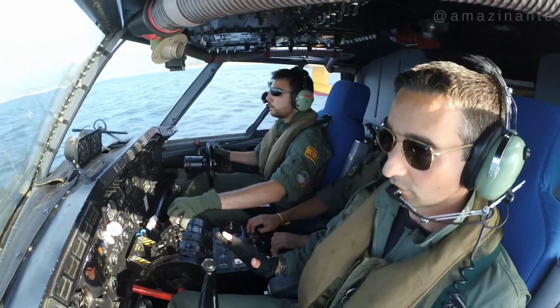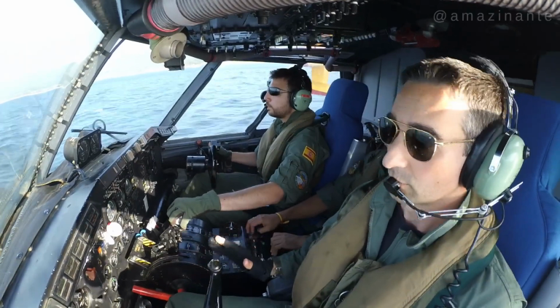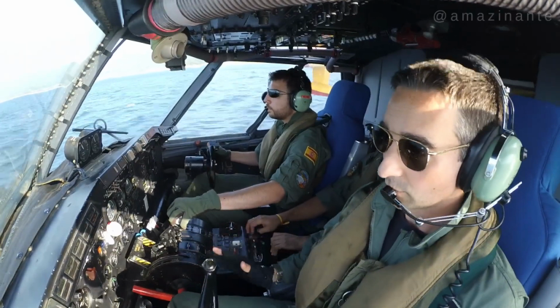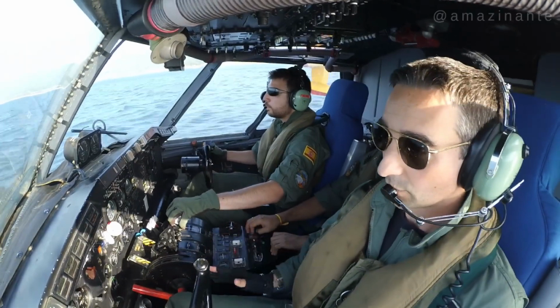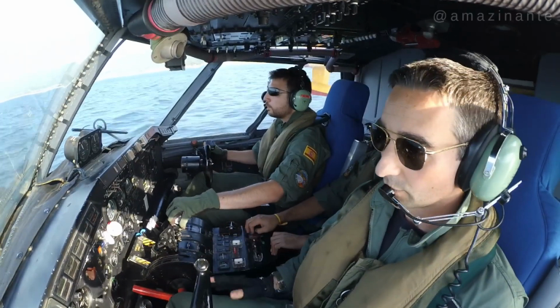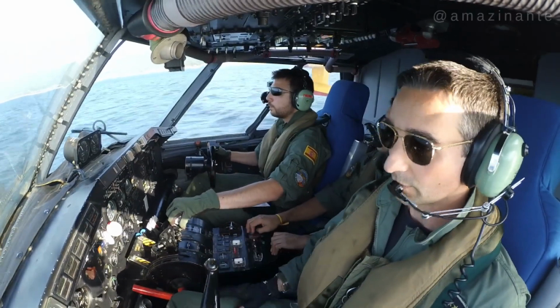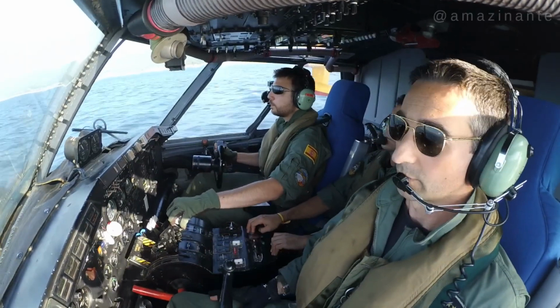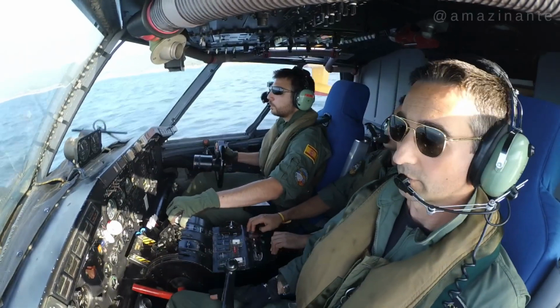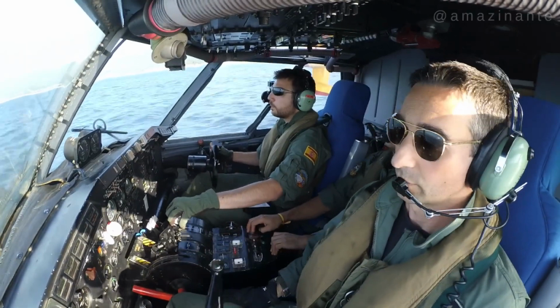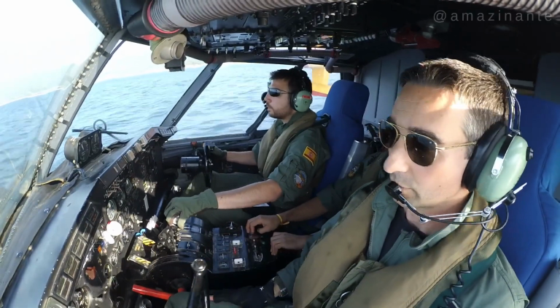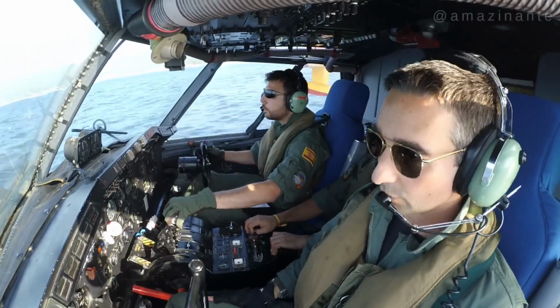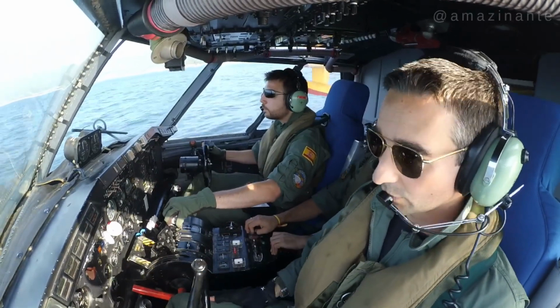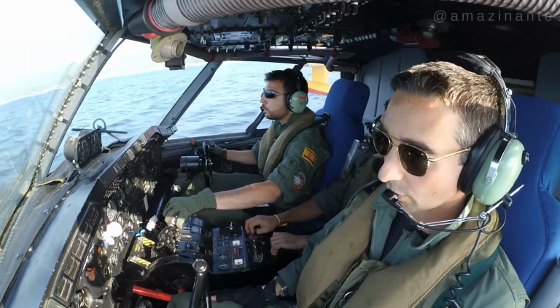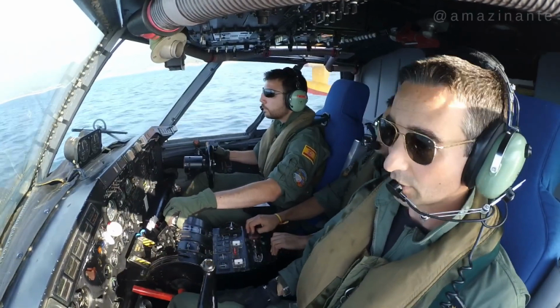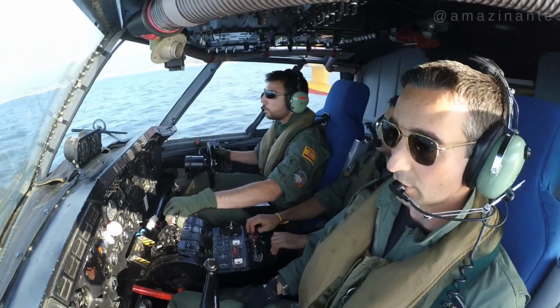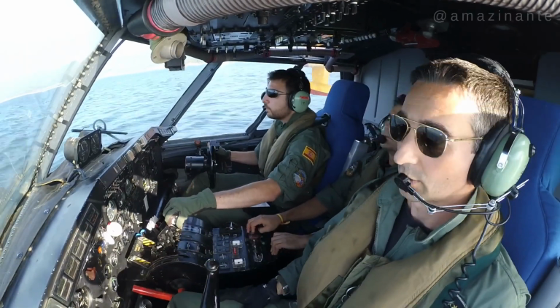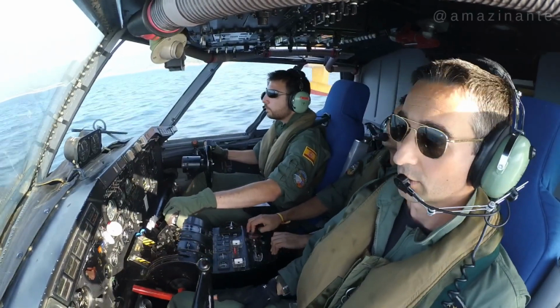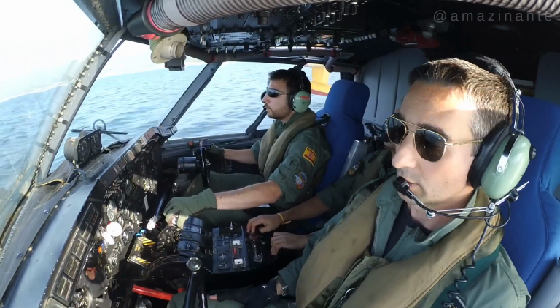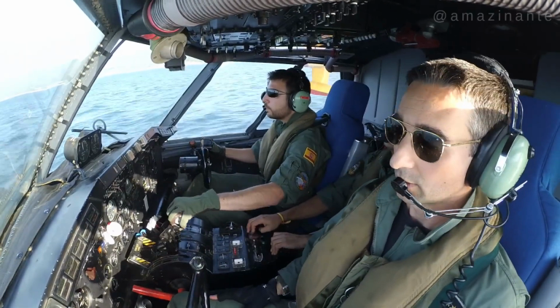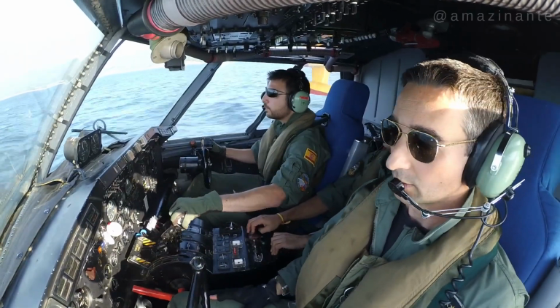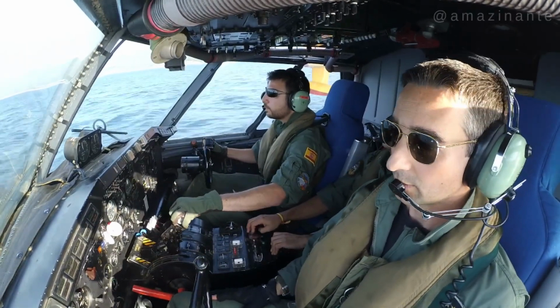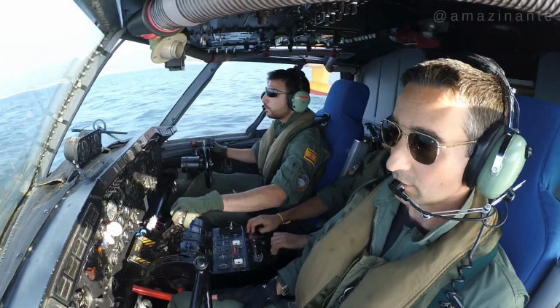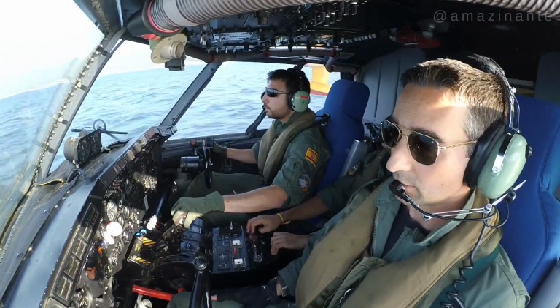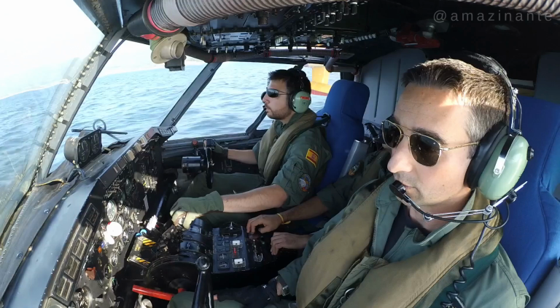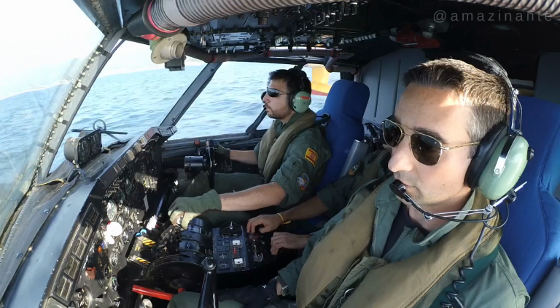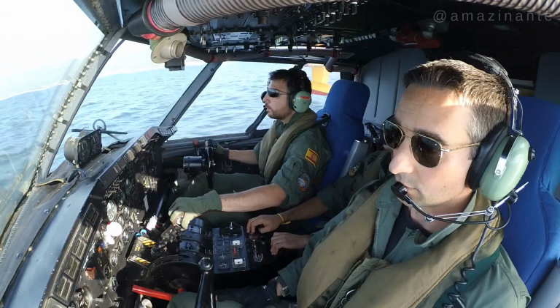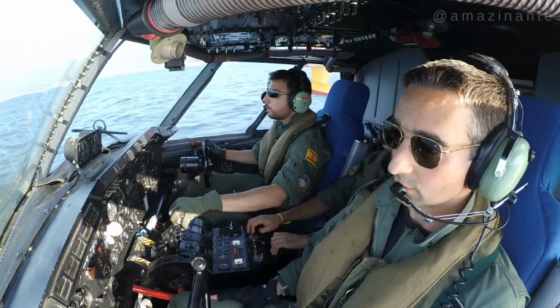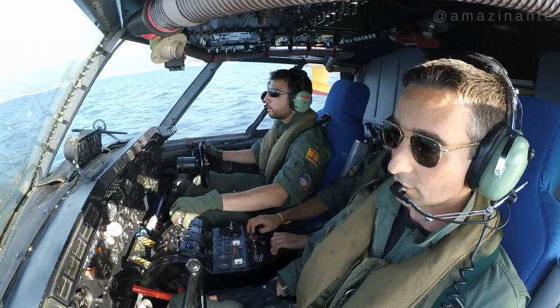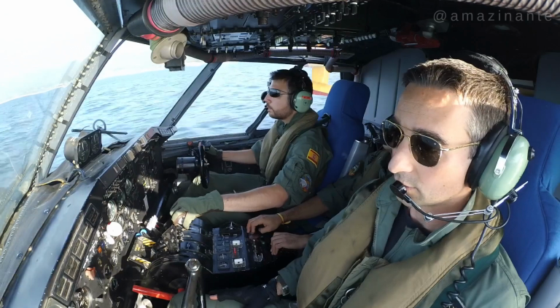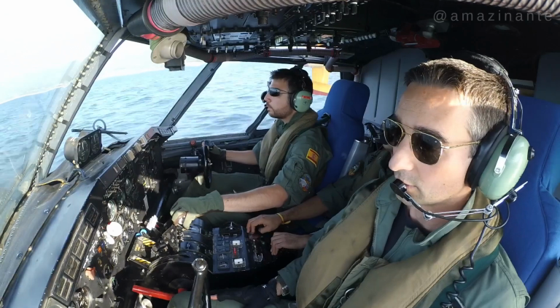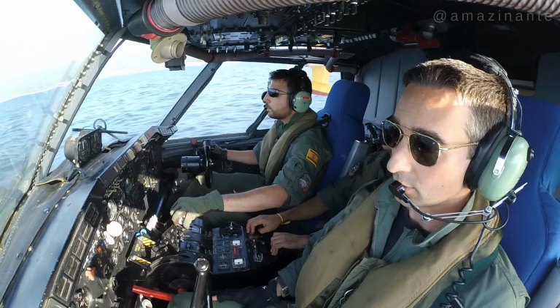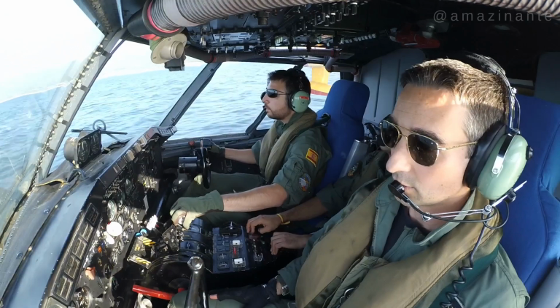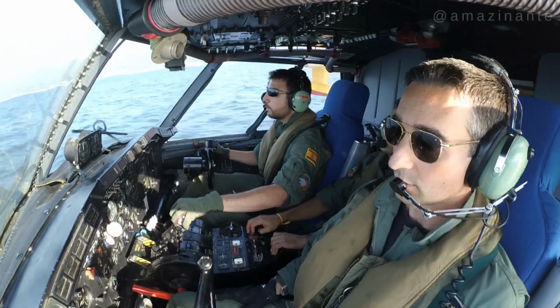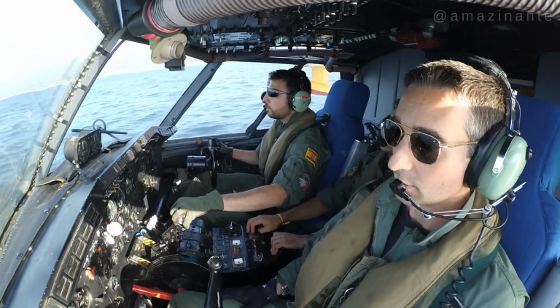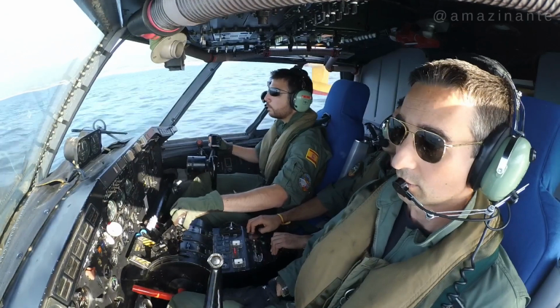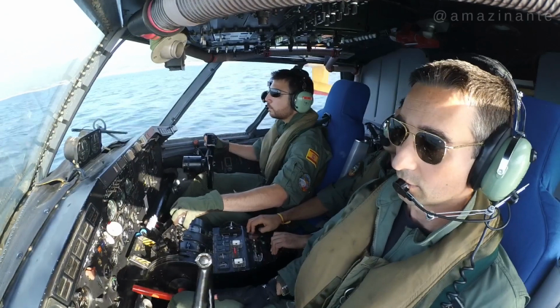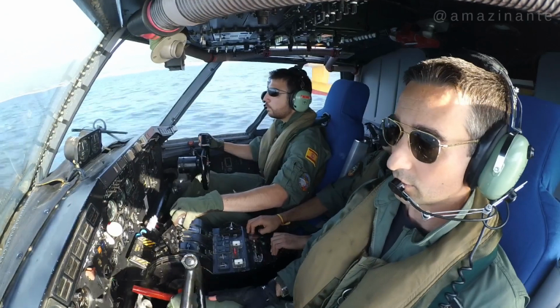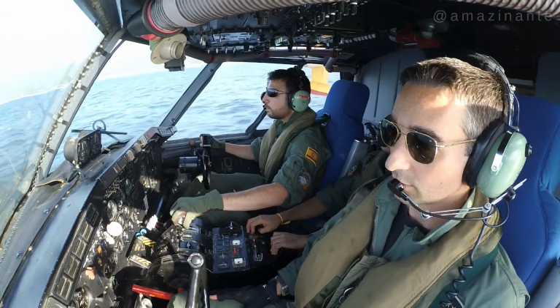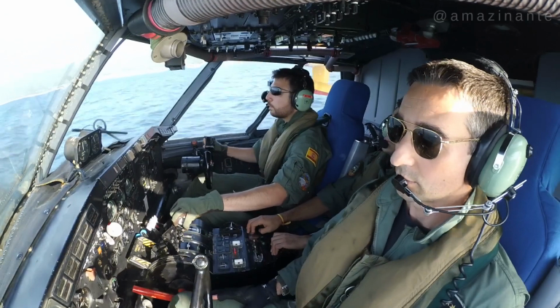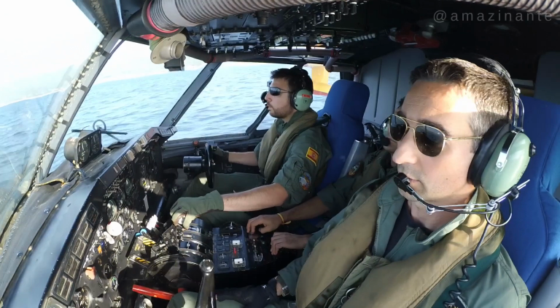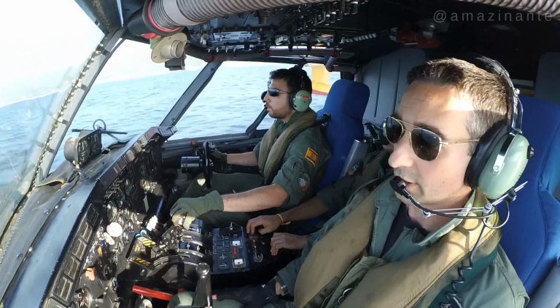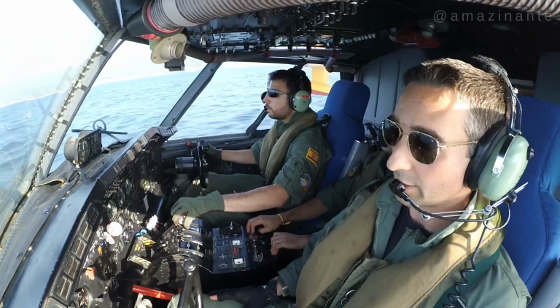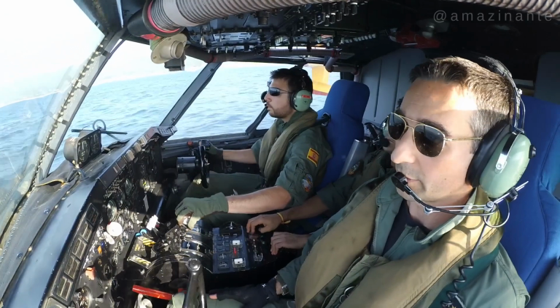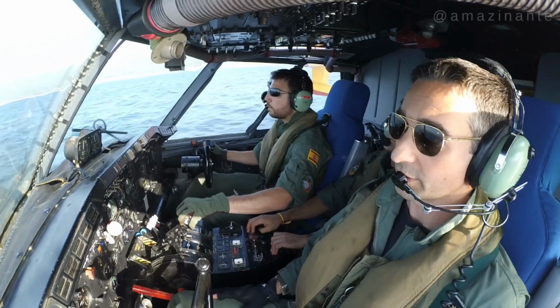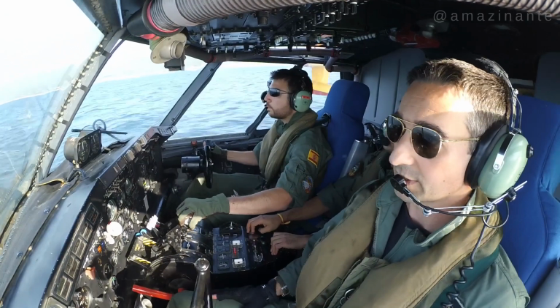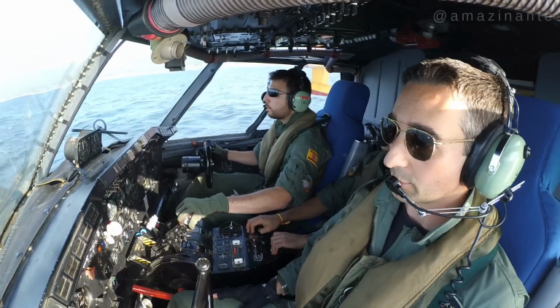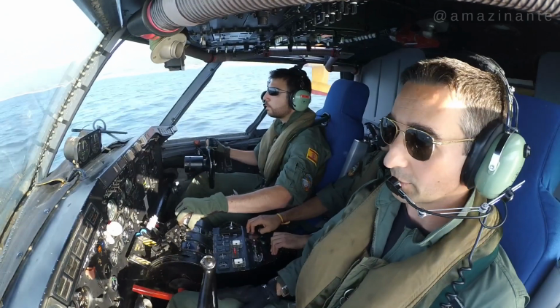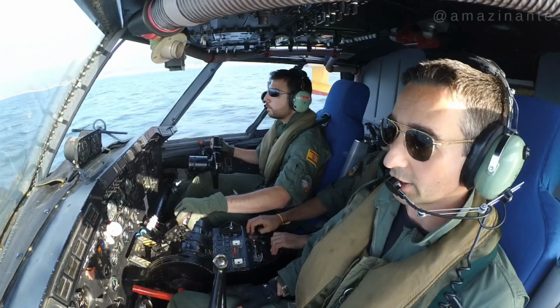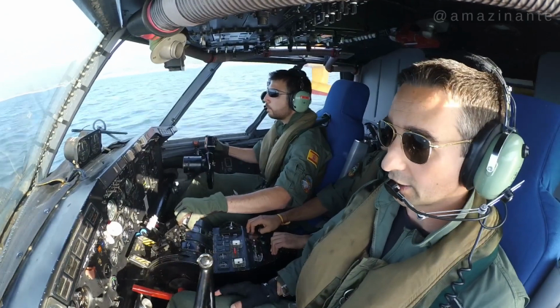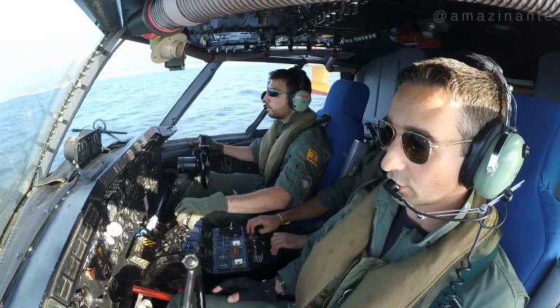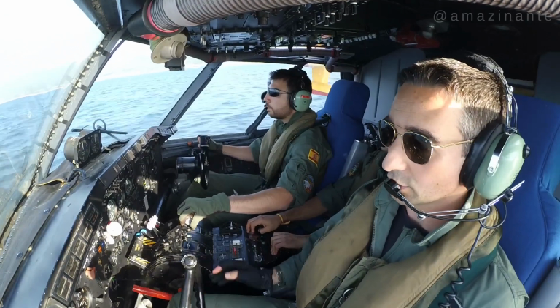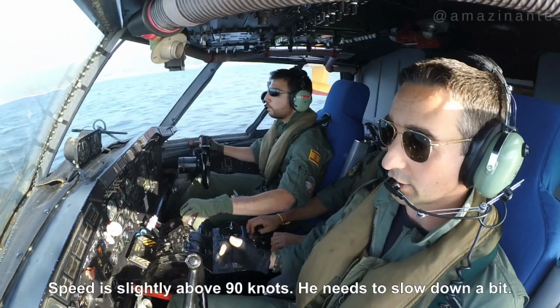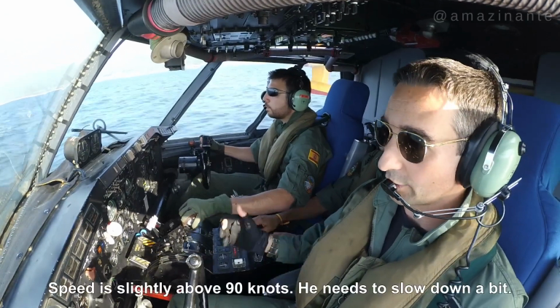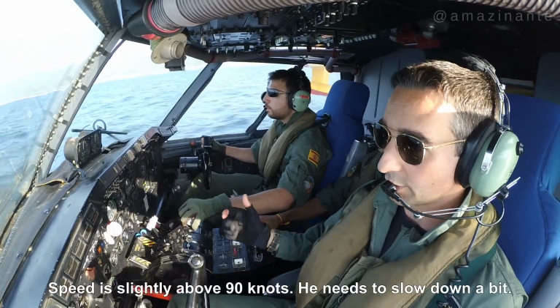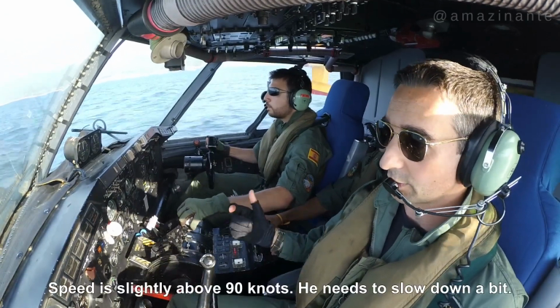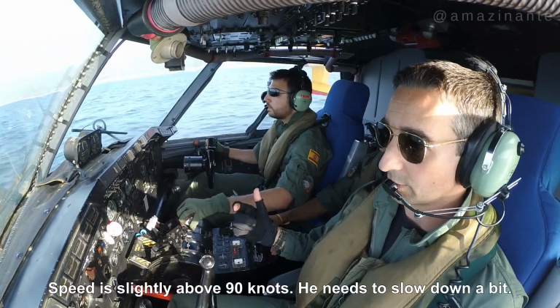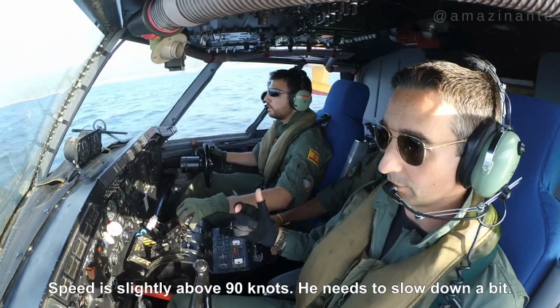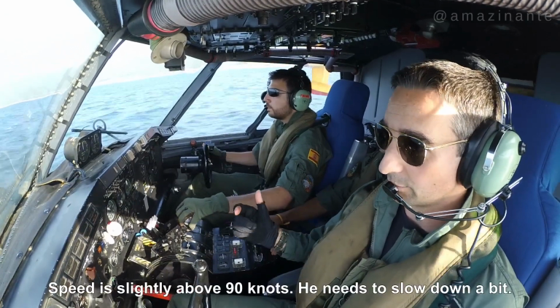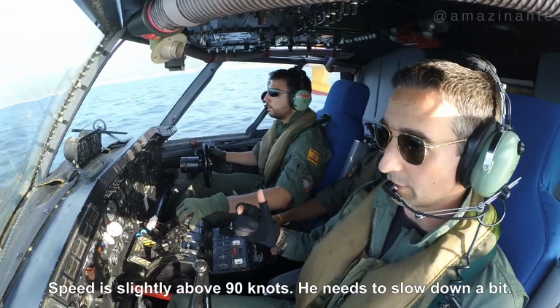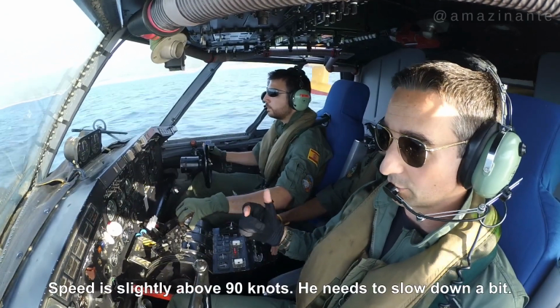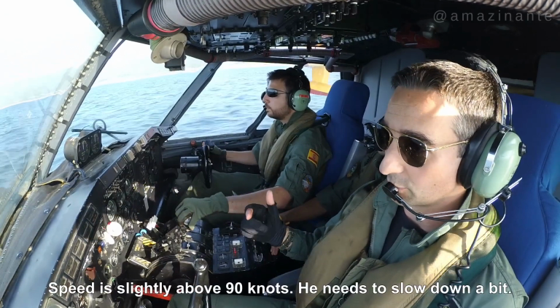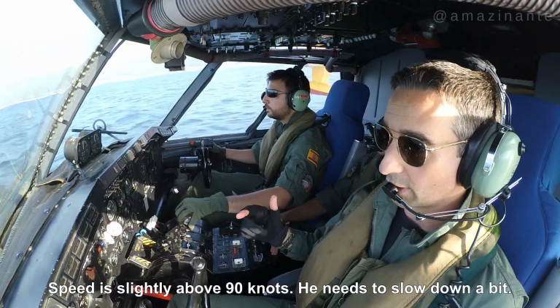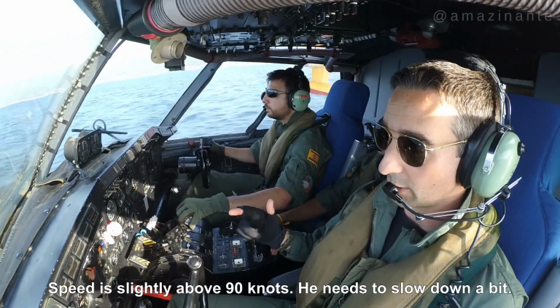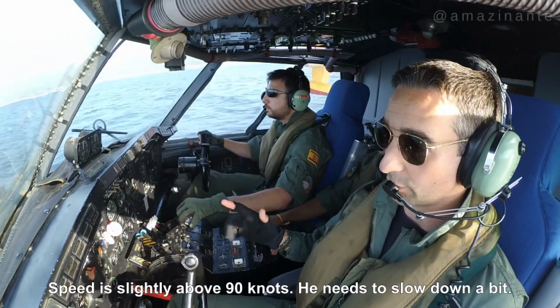At sea, the scooping speed must be around 85 knots. This ensures the pilot maintains full control of the aircraft at all times.